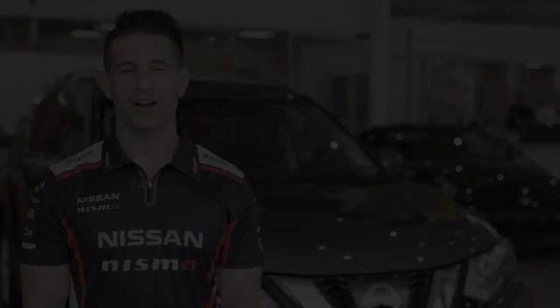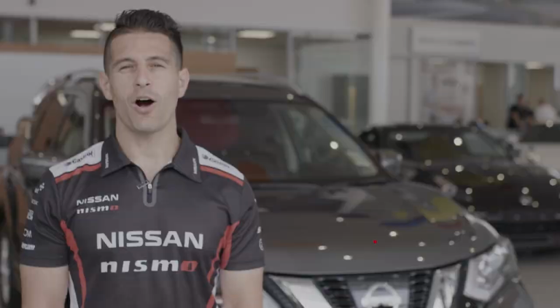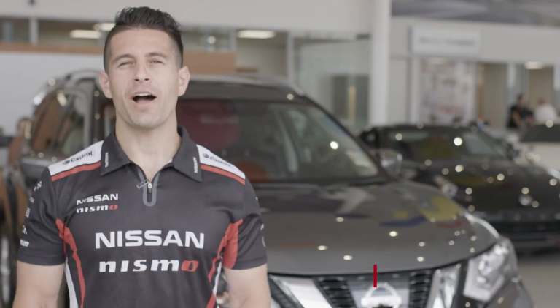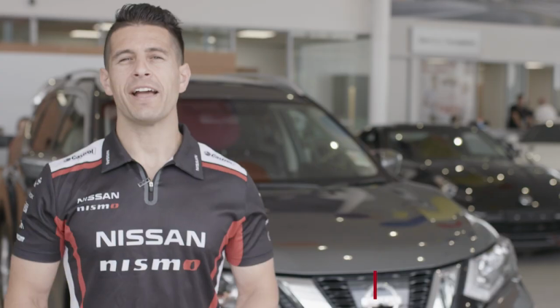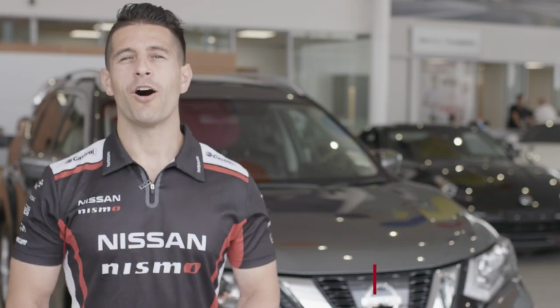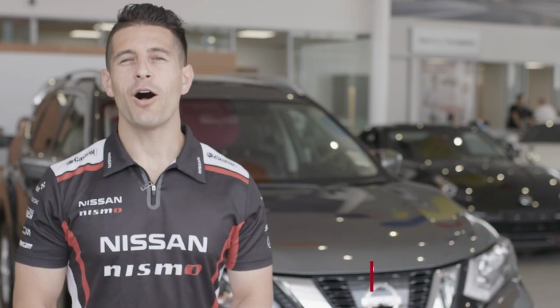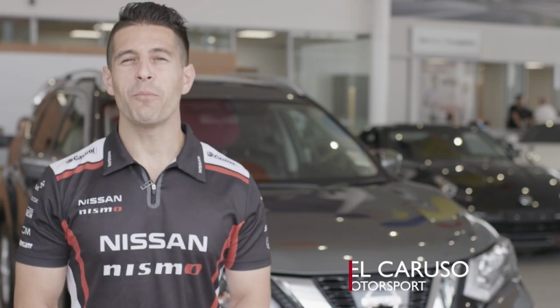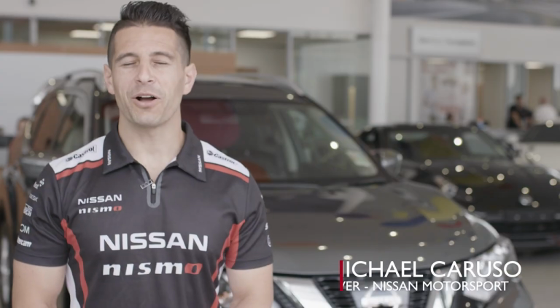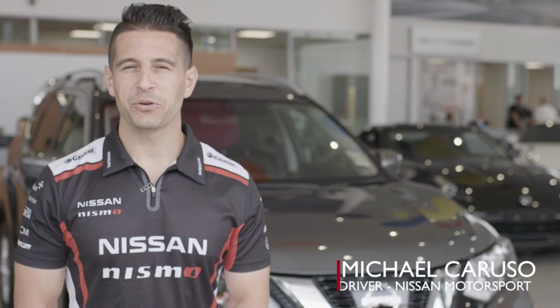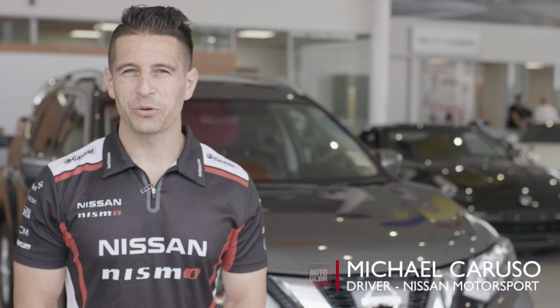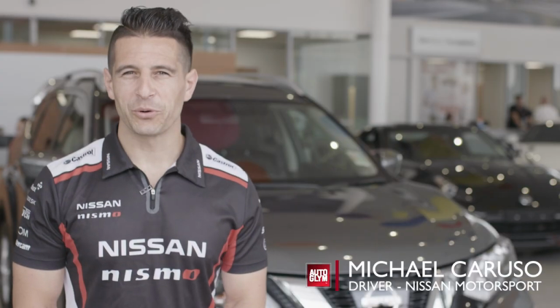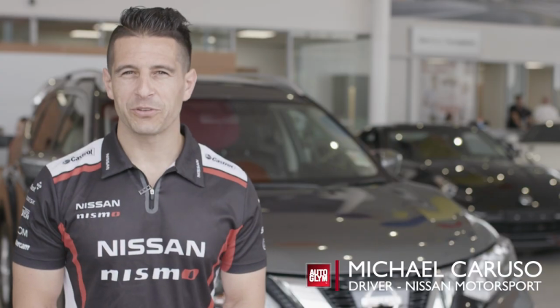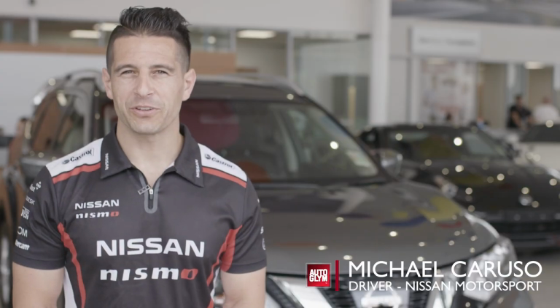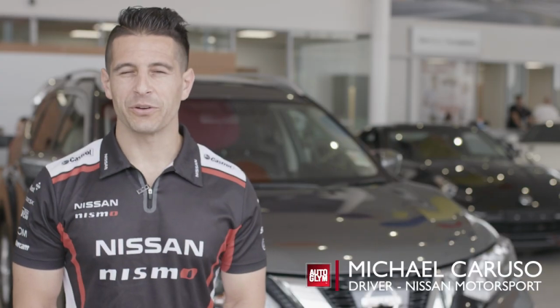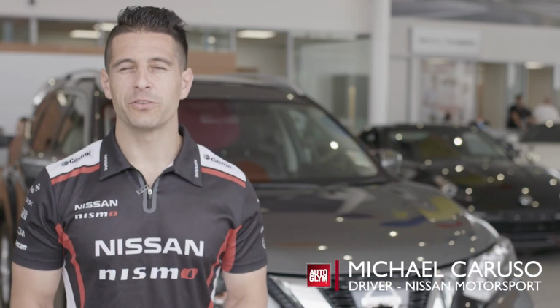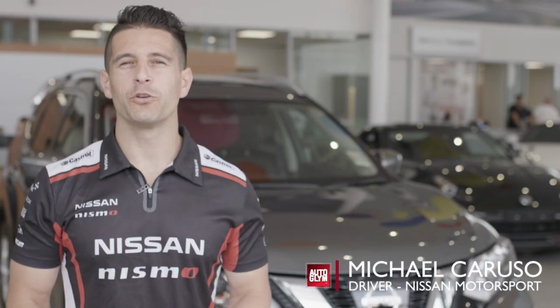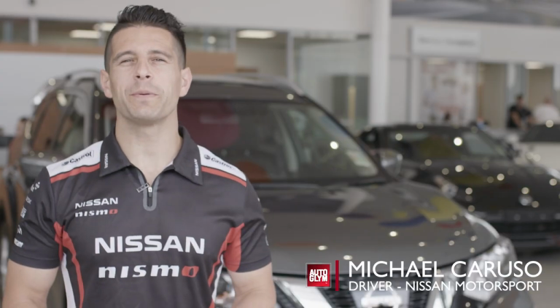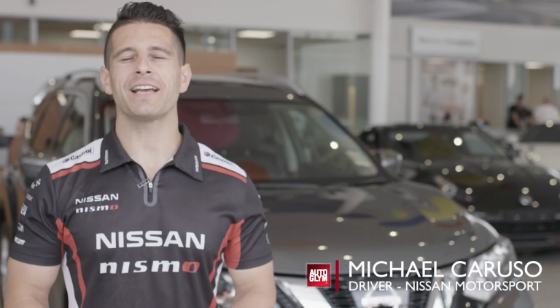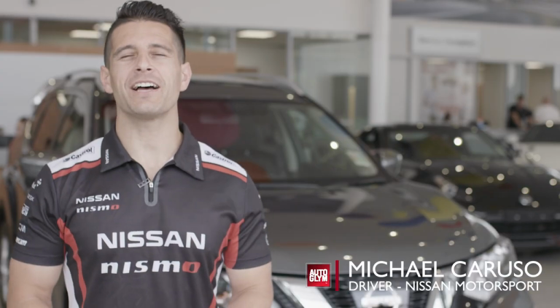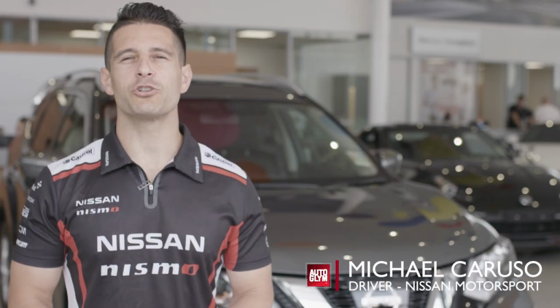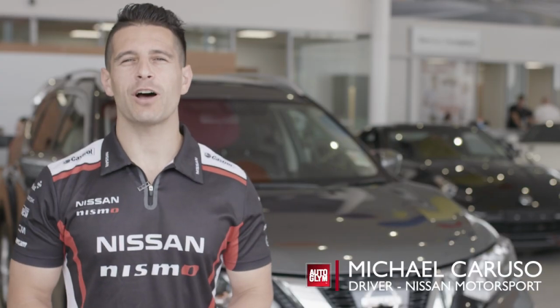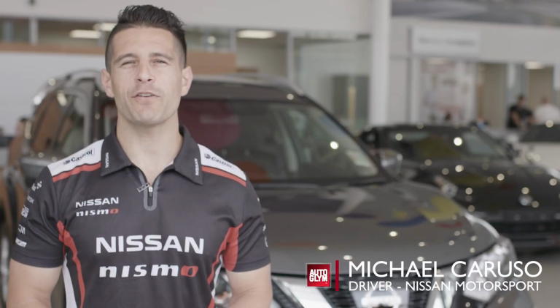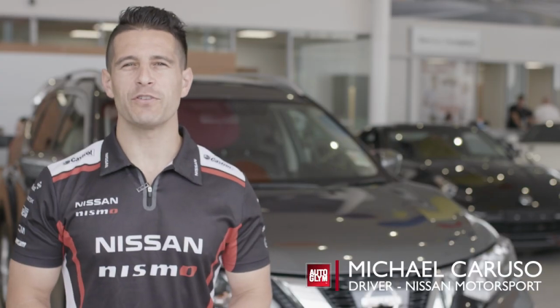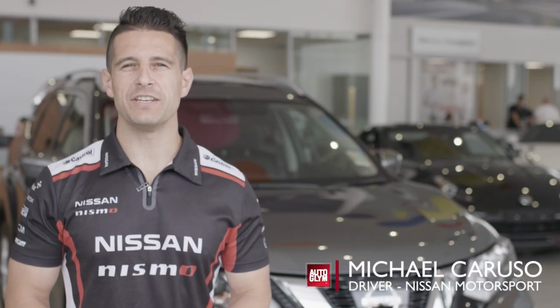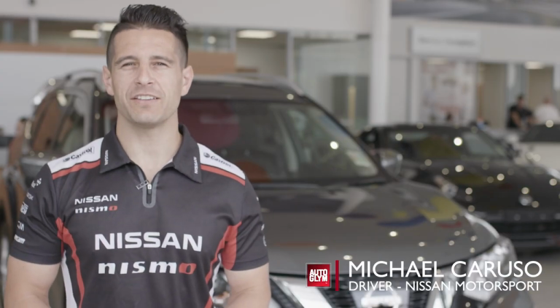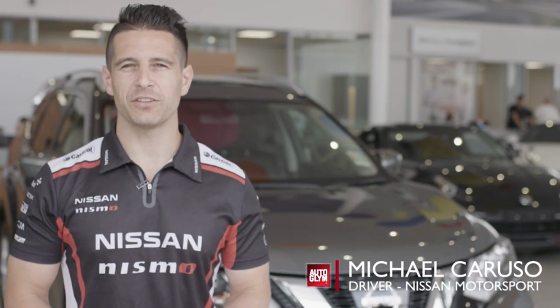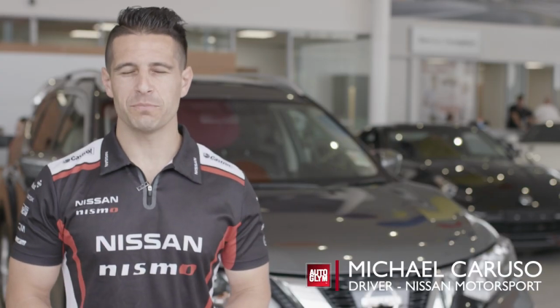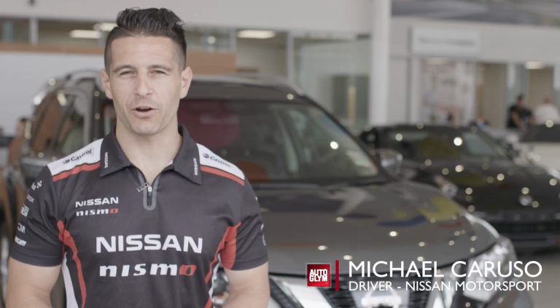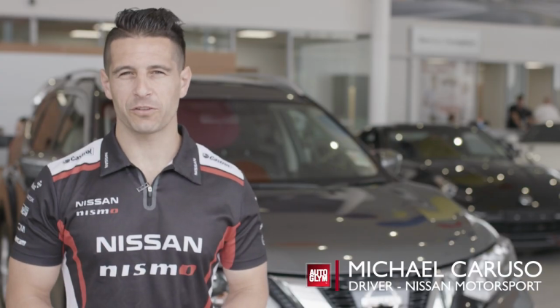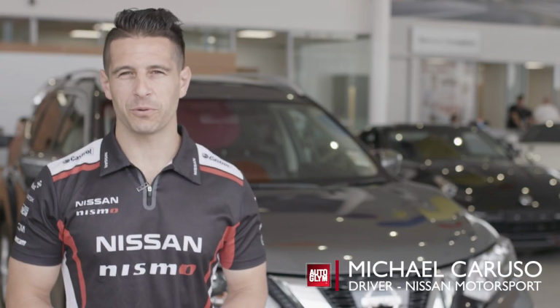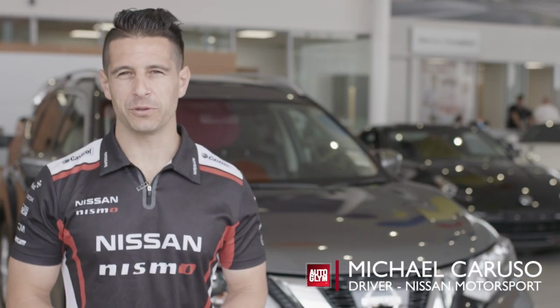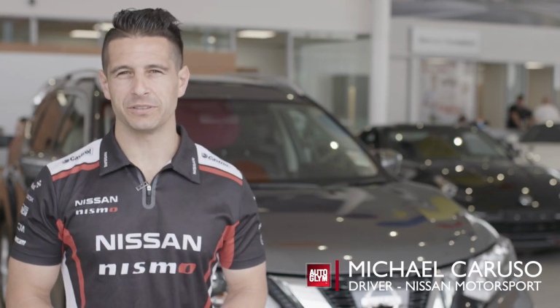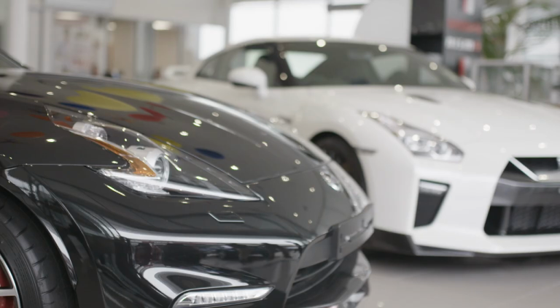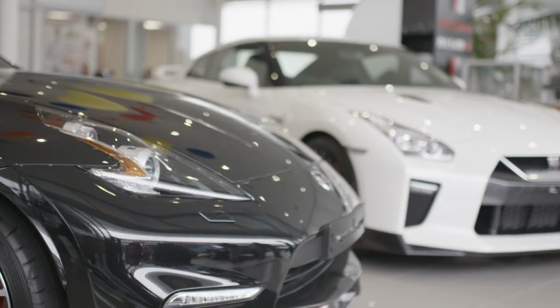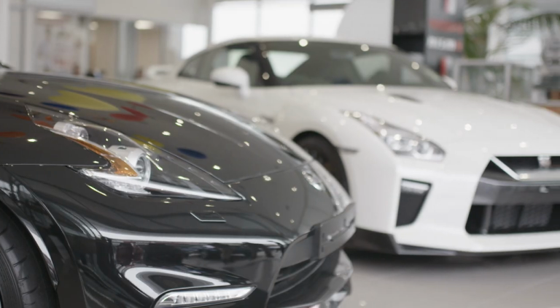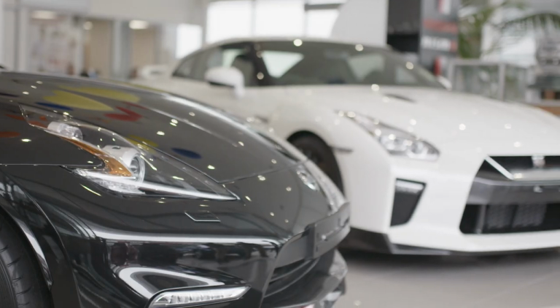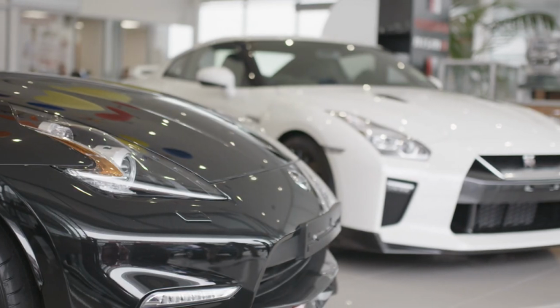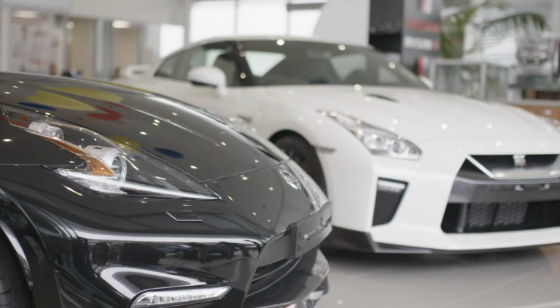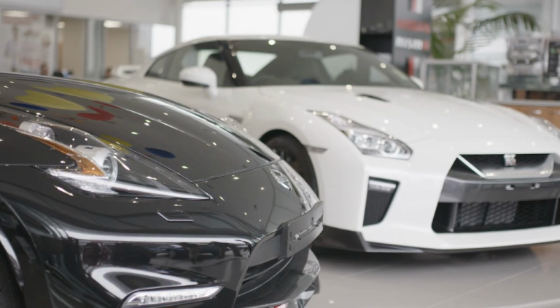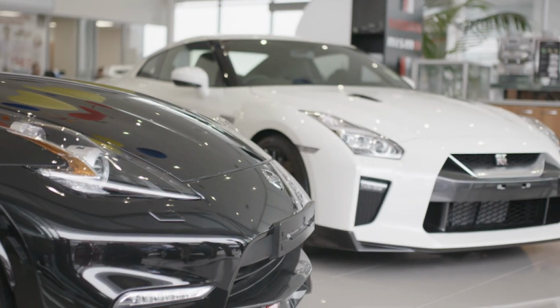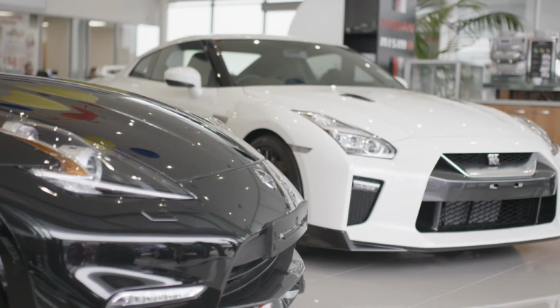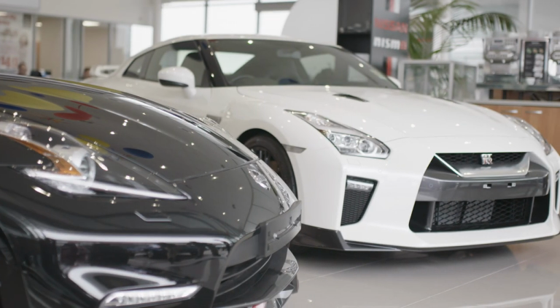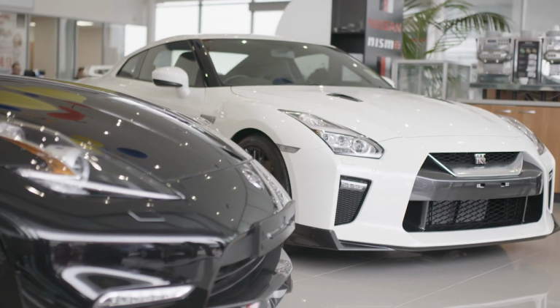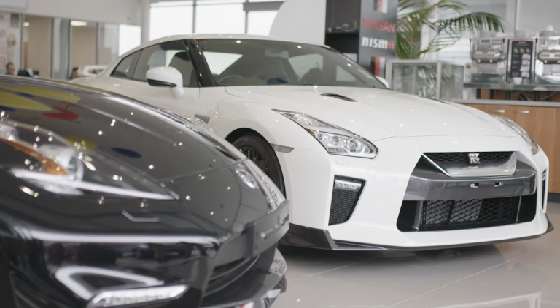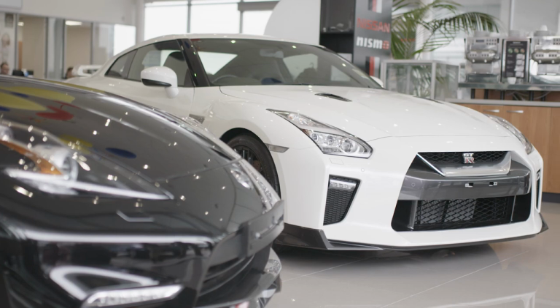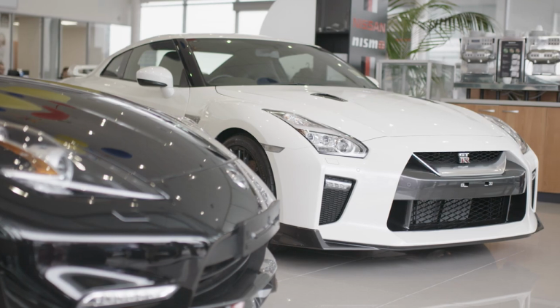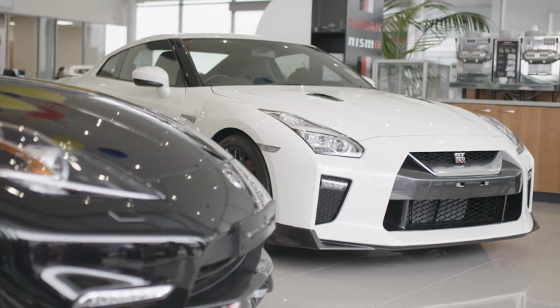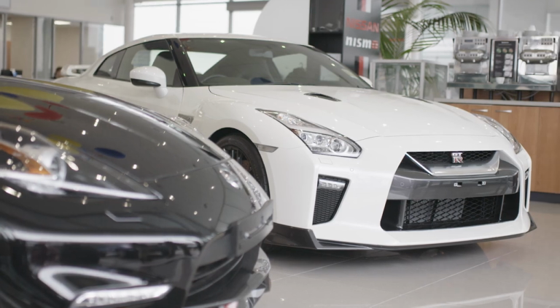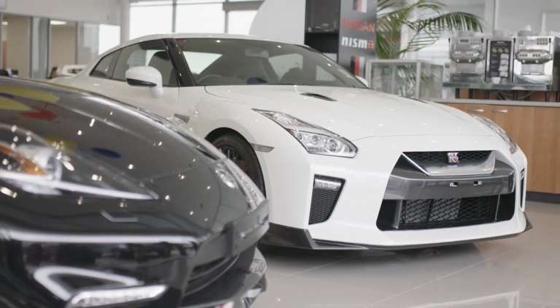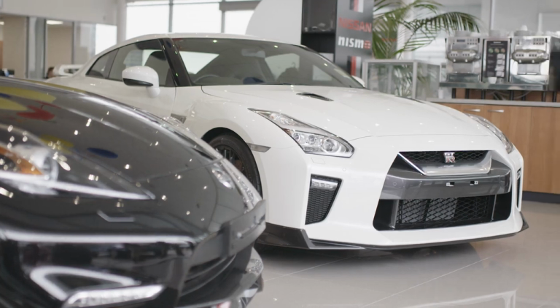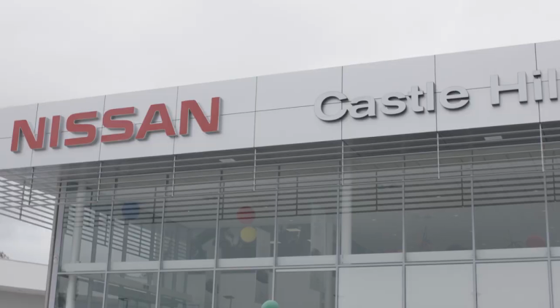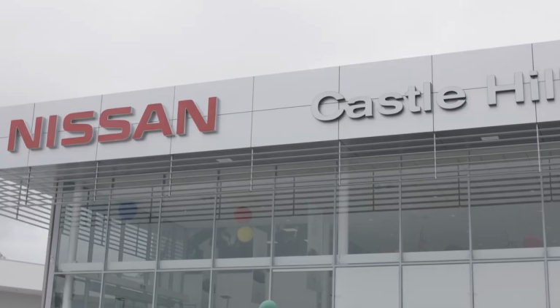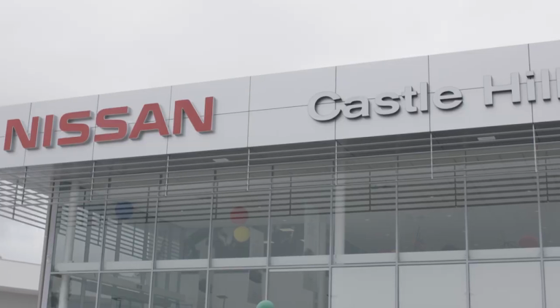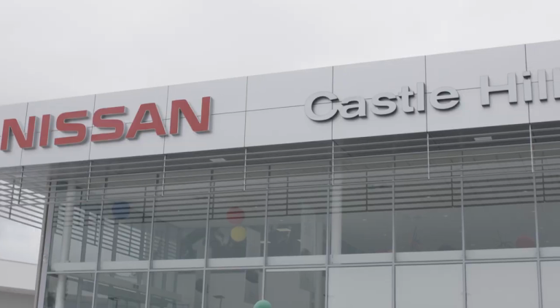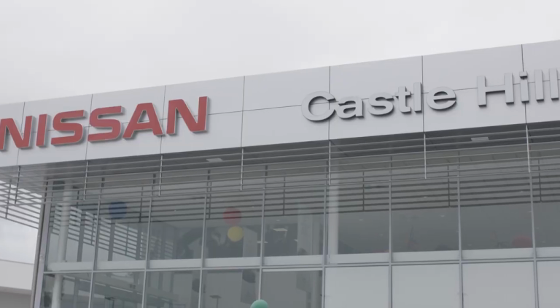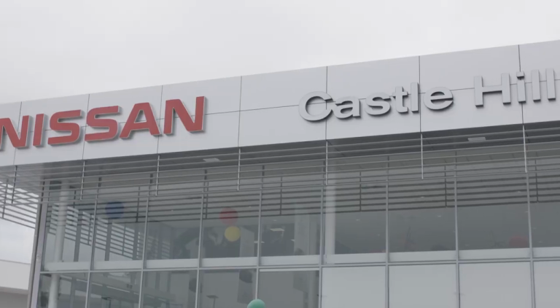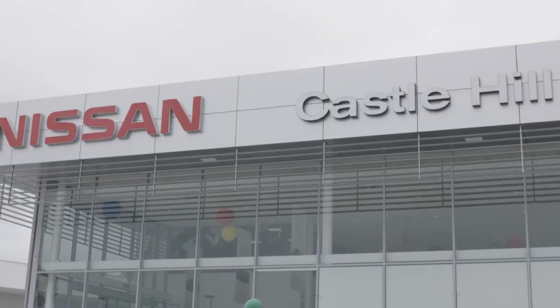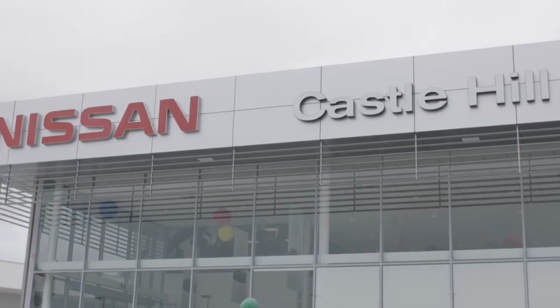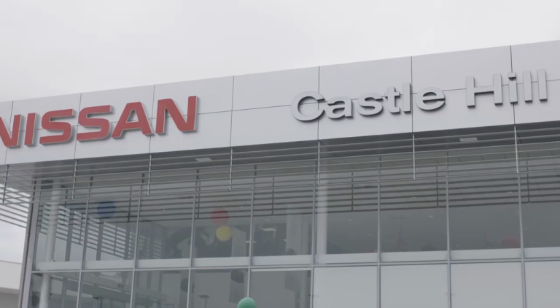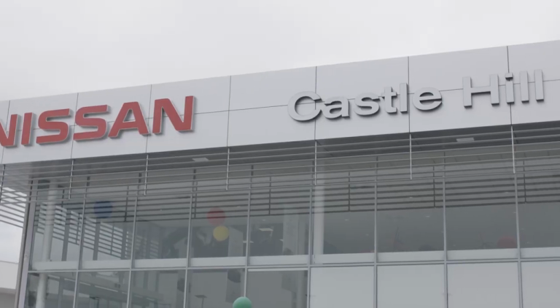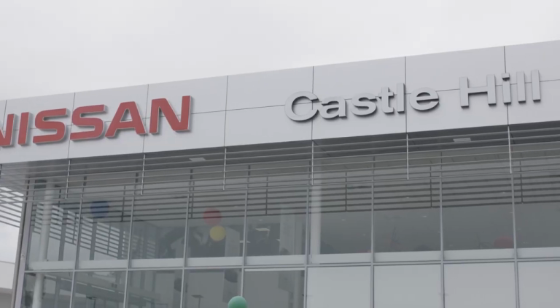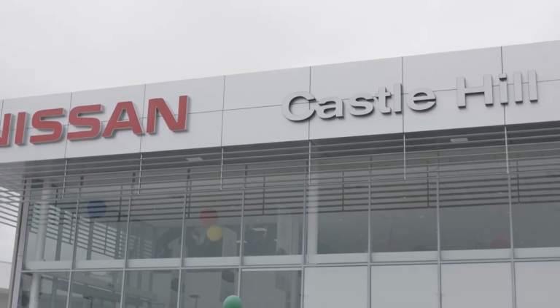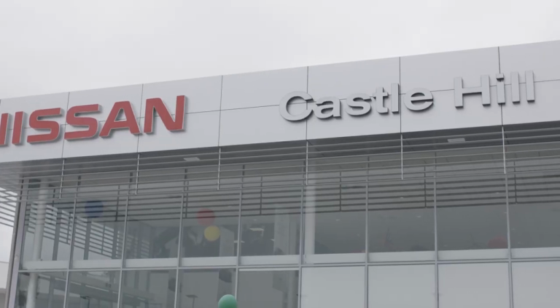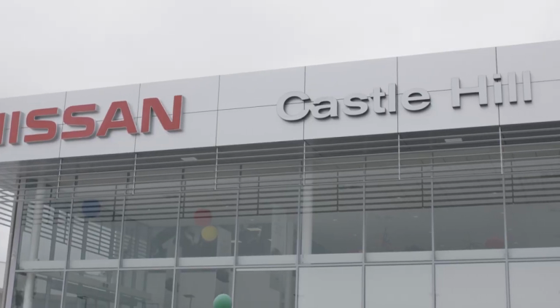Hi, I'm Michael Caruso, supercar driver for Nissan Motorsport, and I'm in the new car delivery area here at Nissan Castle Hill.